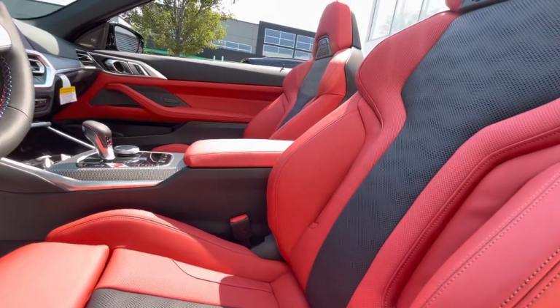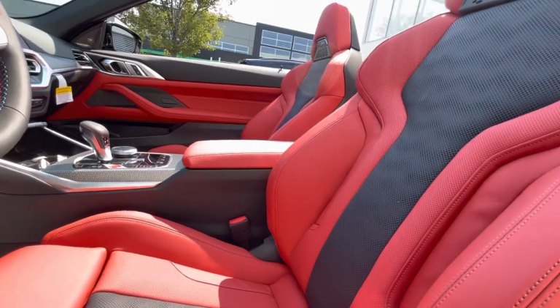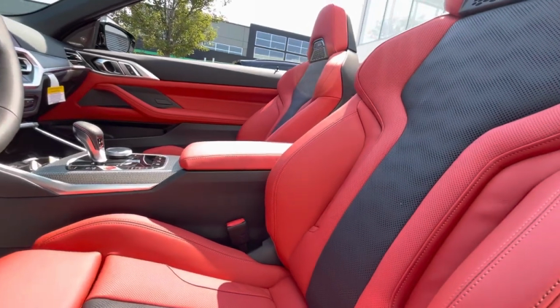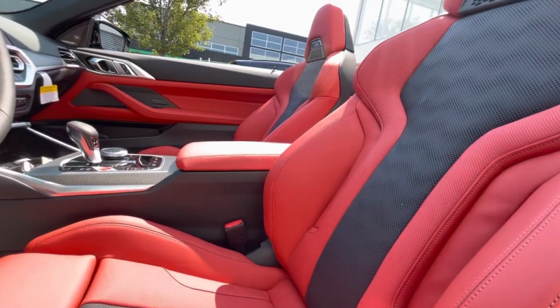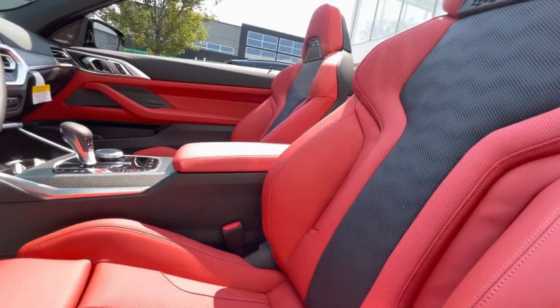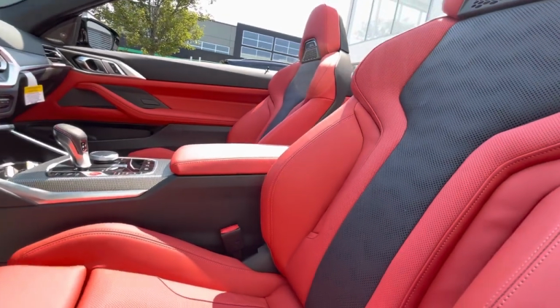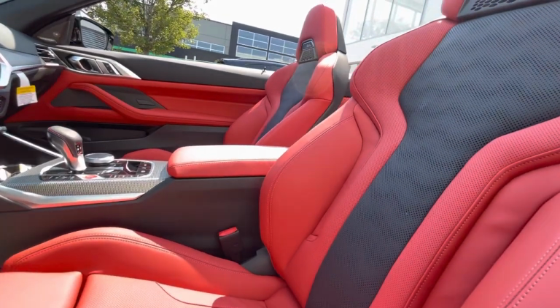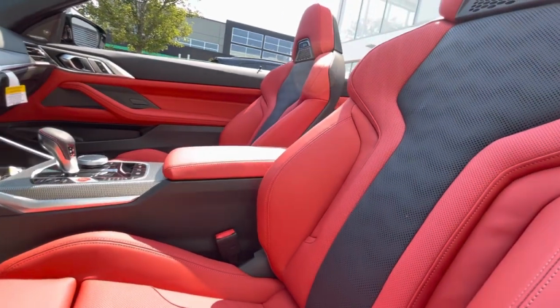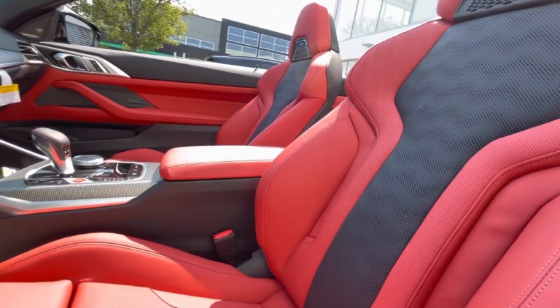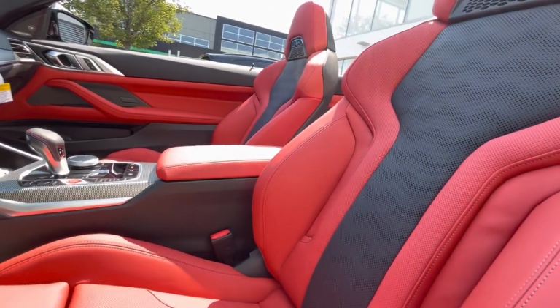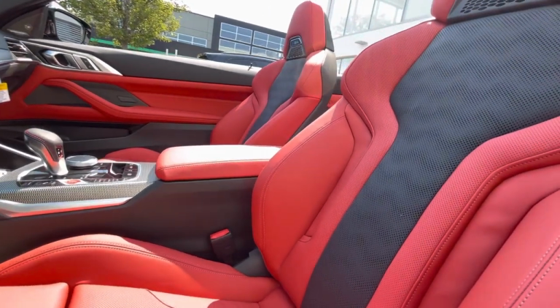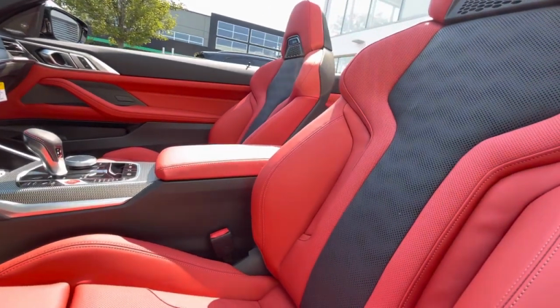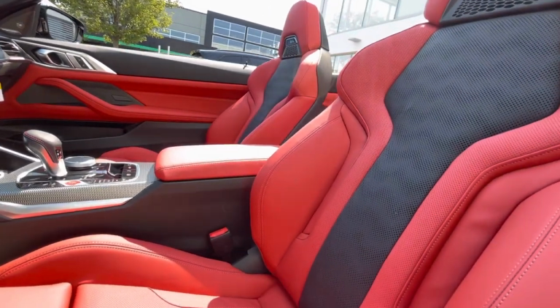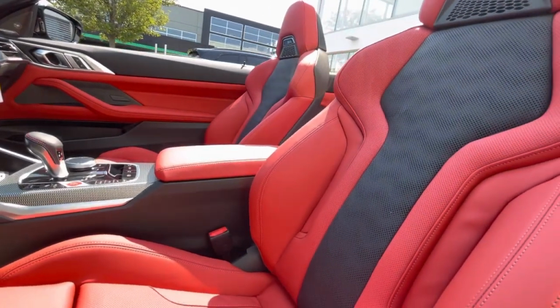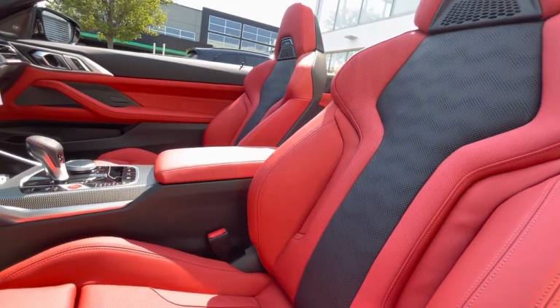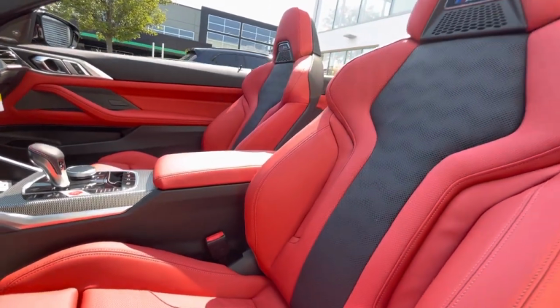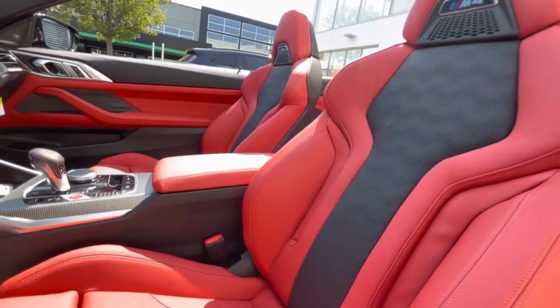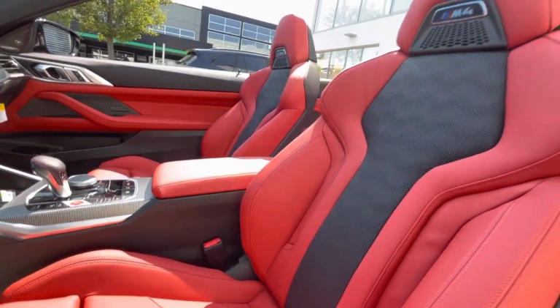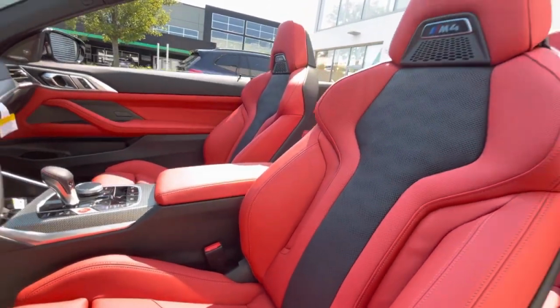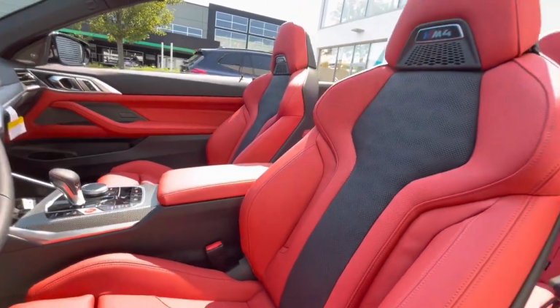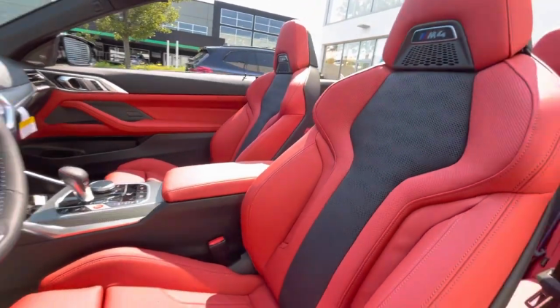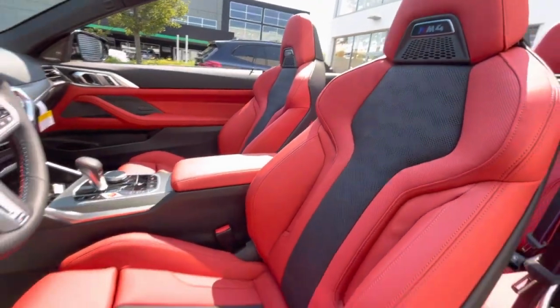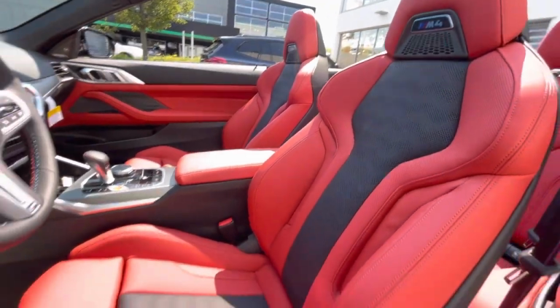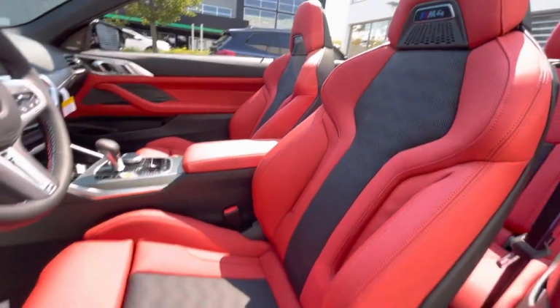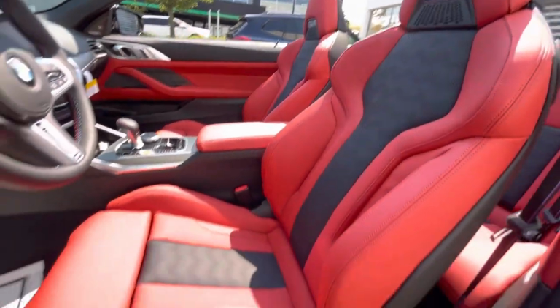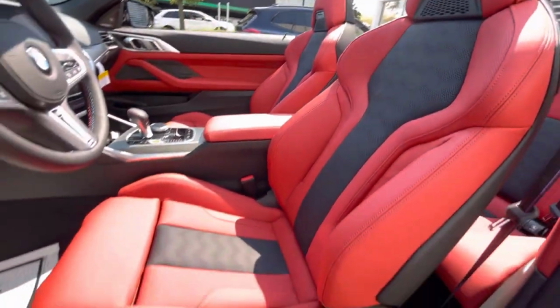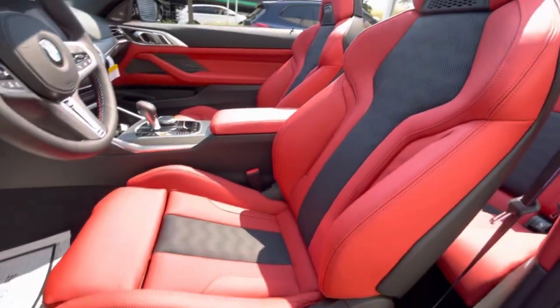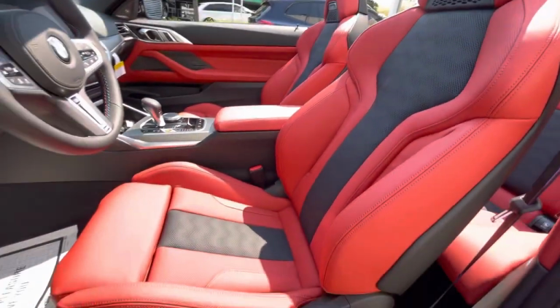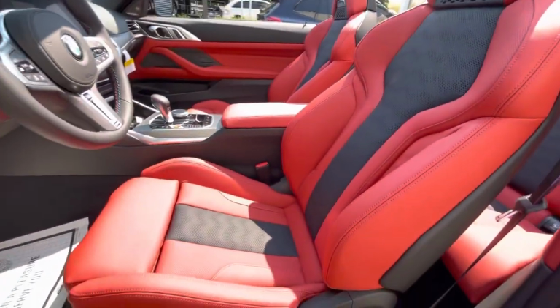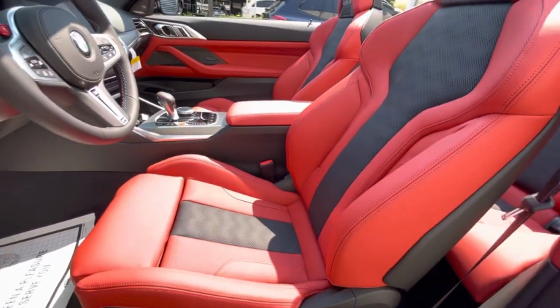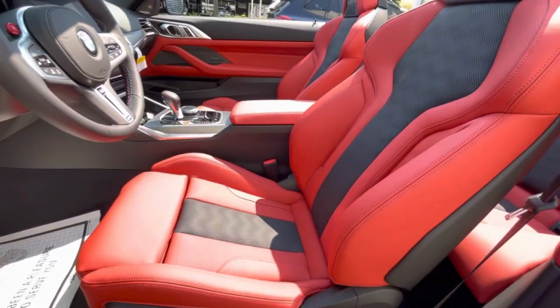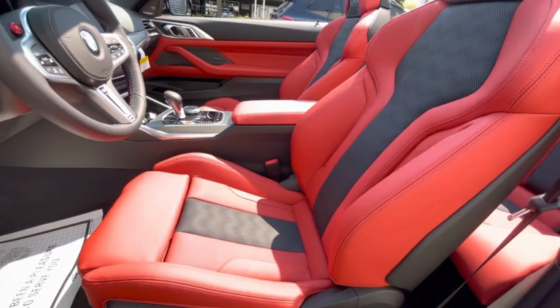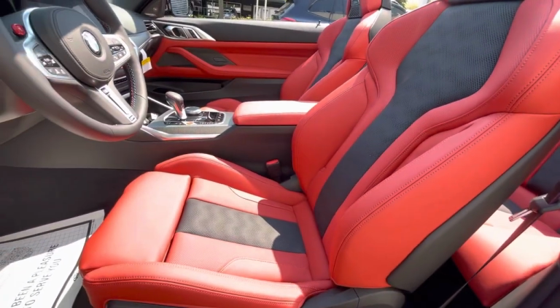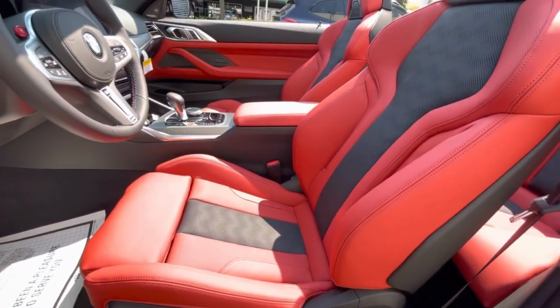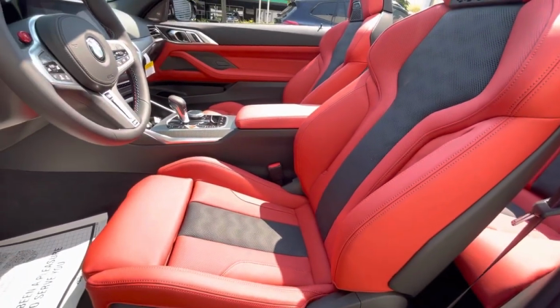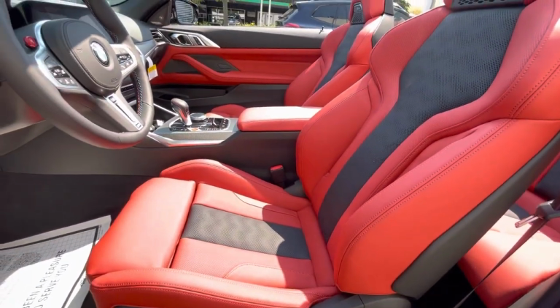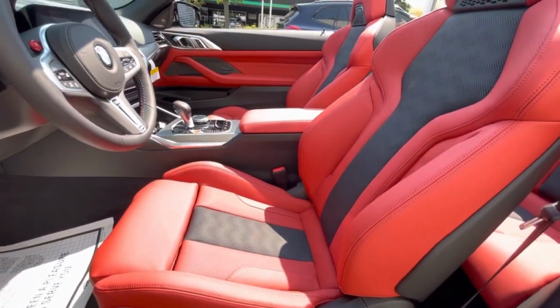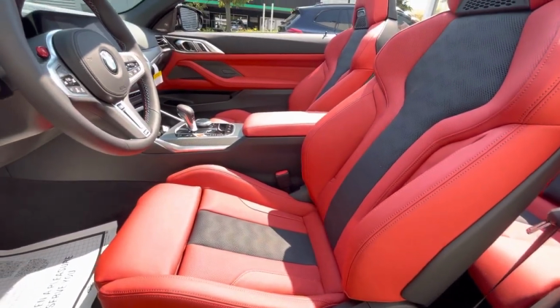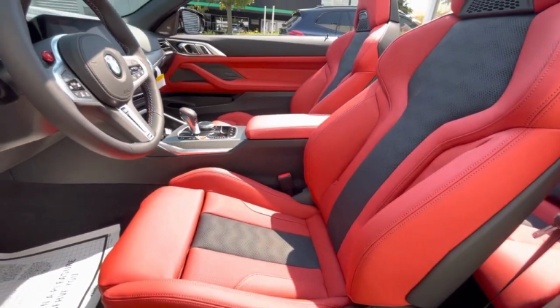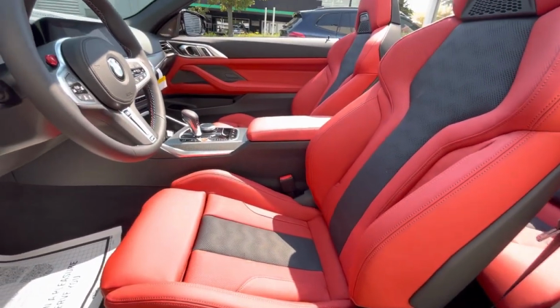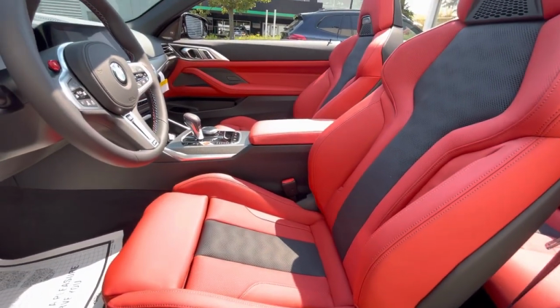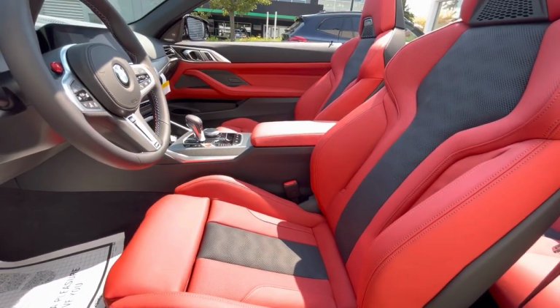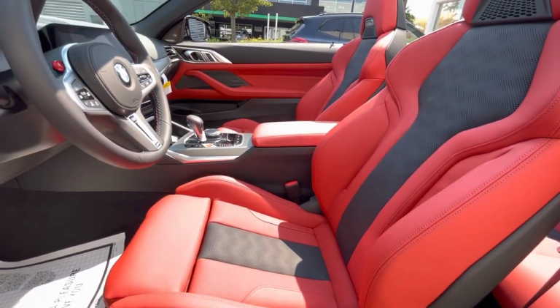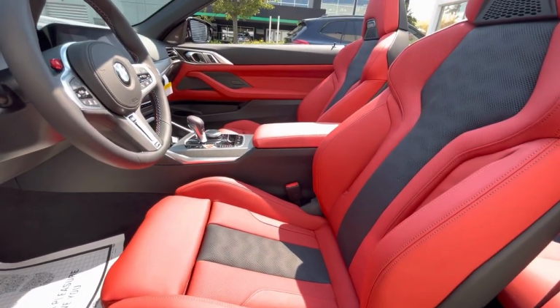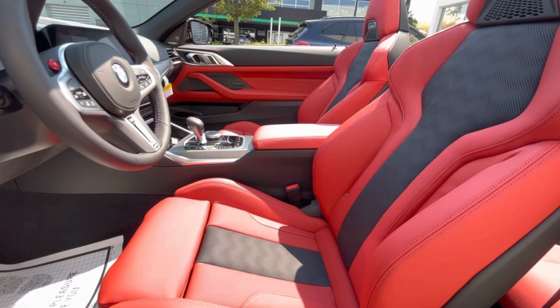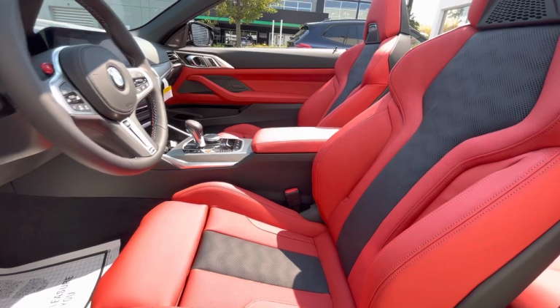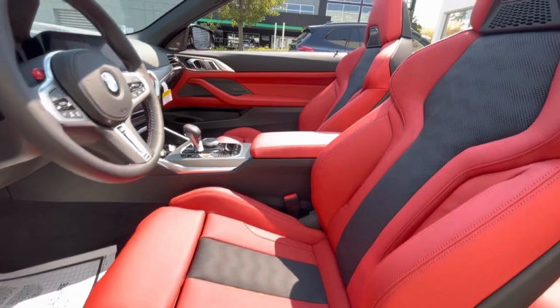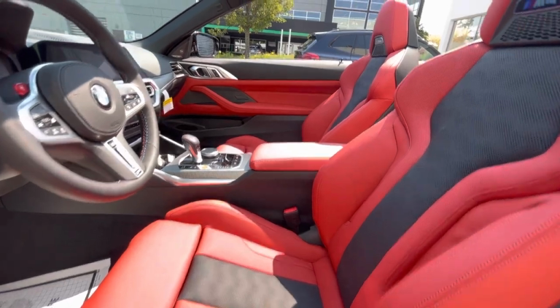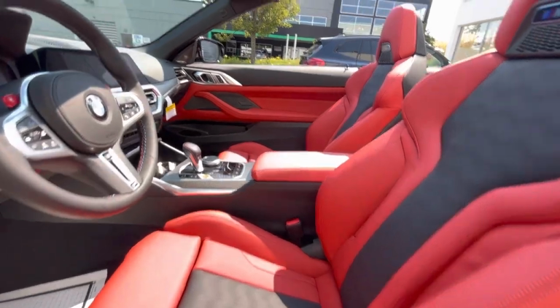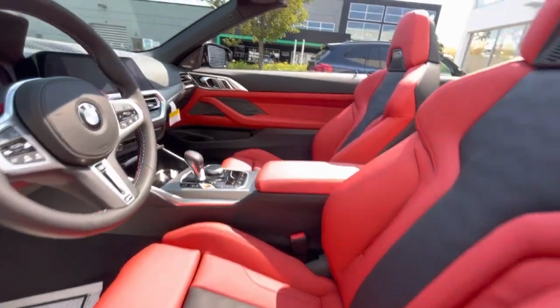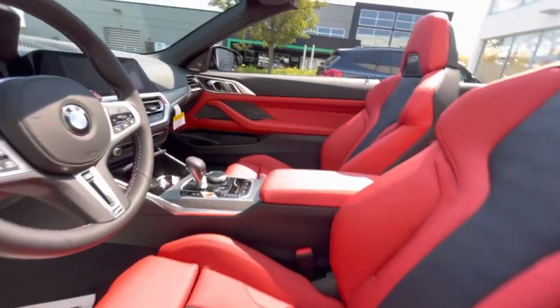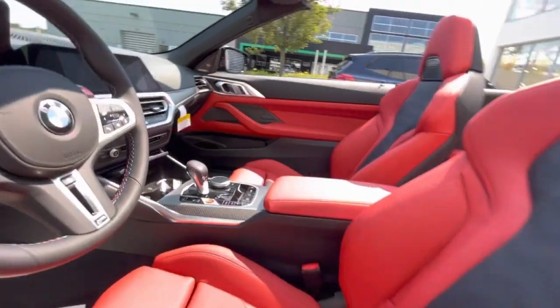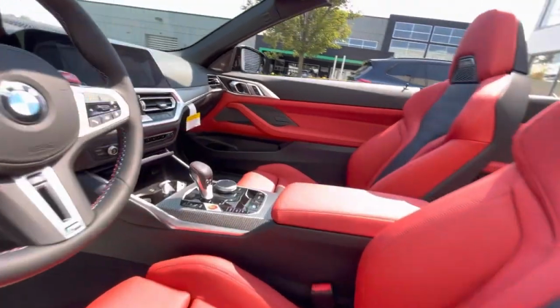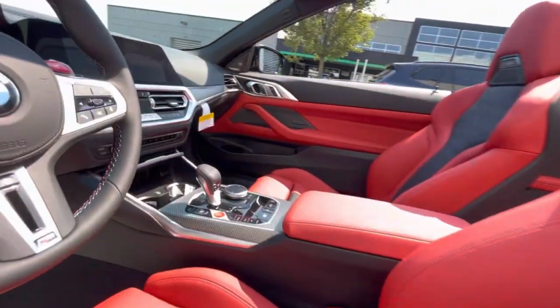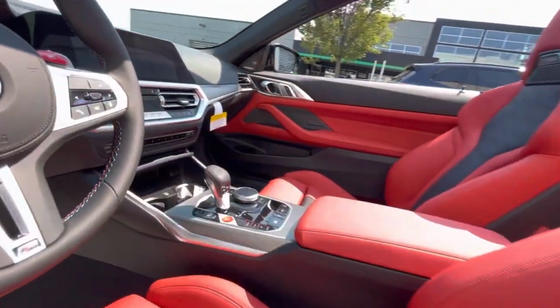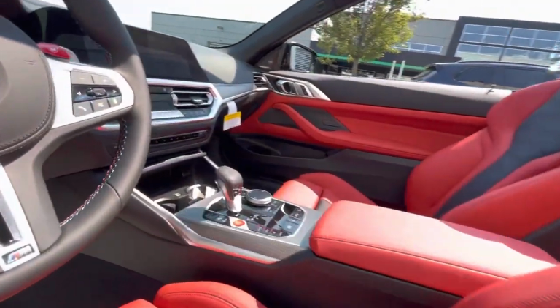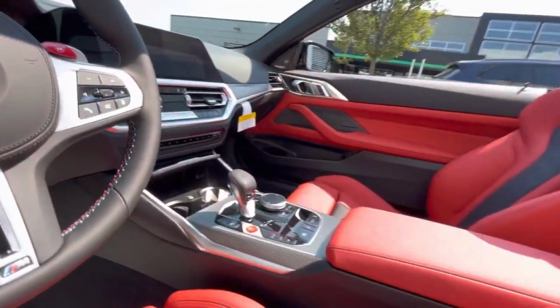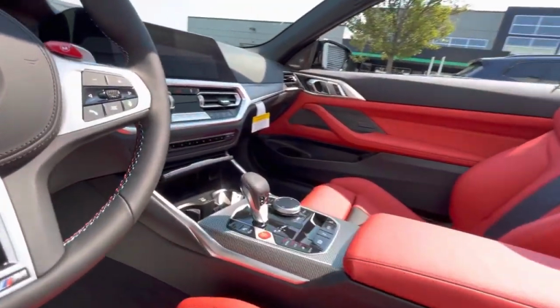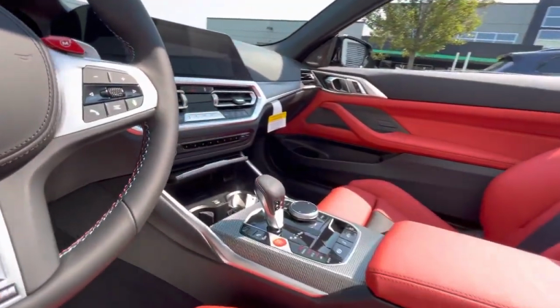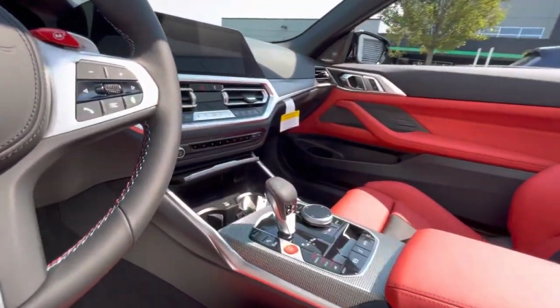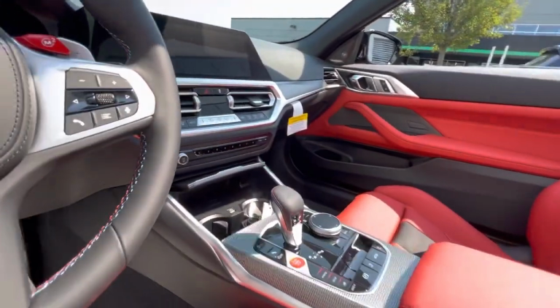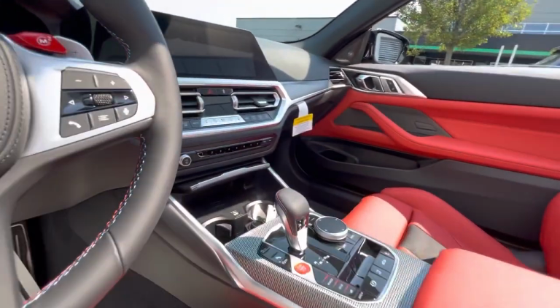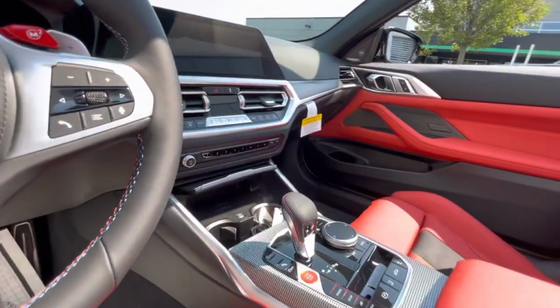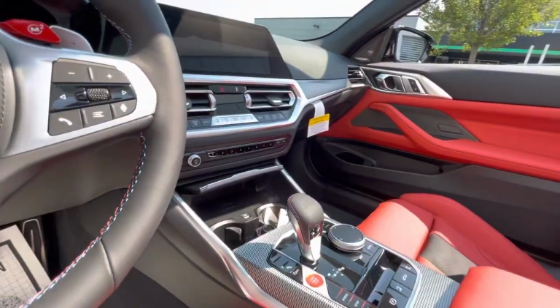This Fiona Red and black extended merino leather interior is a $1,950 option from the factory.